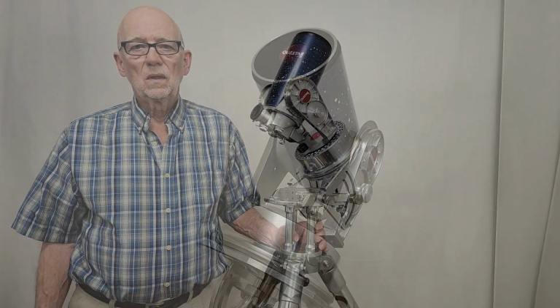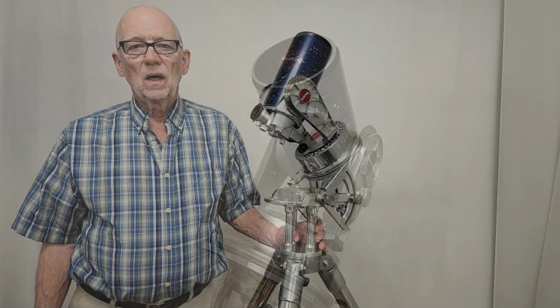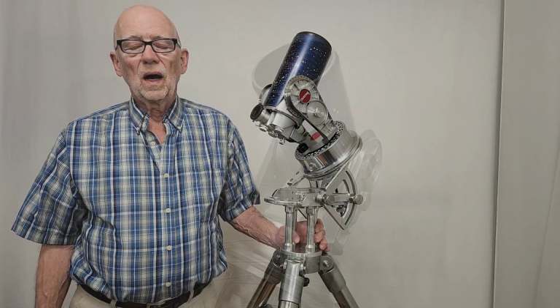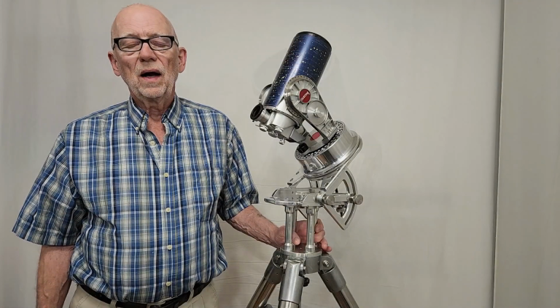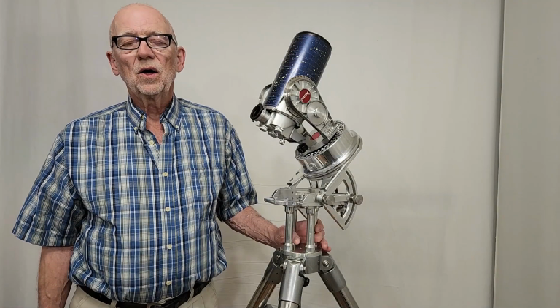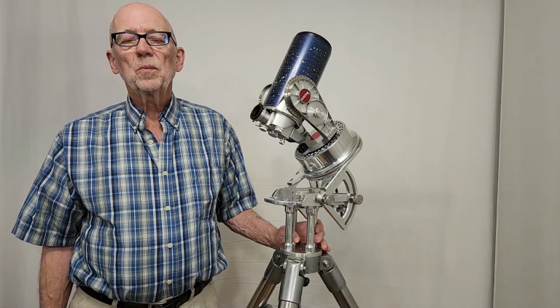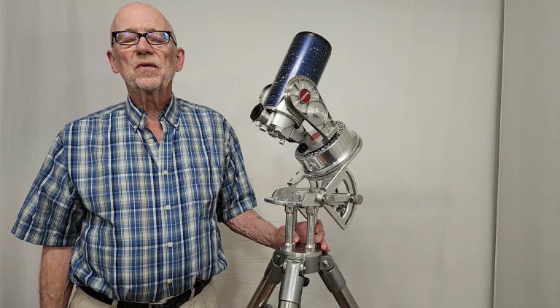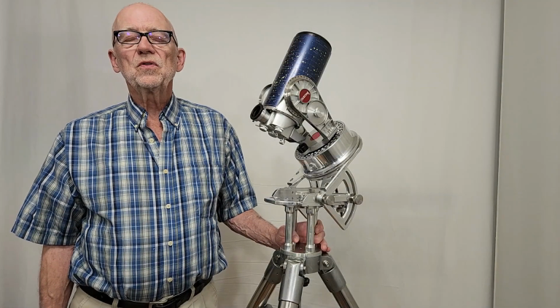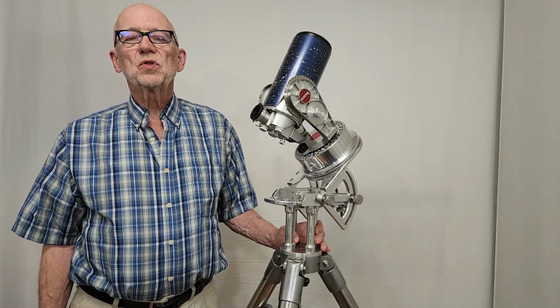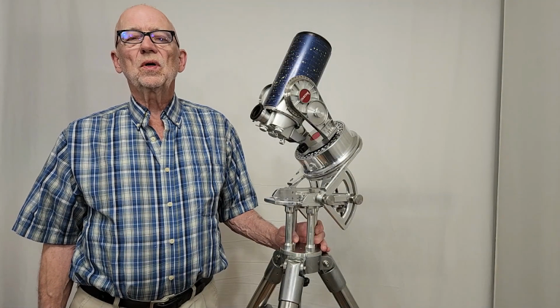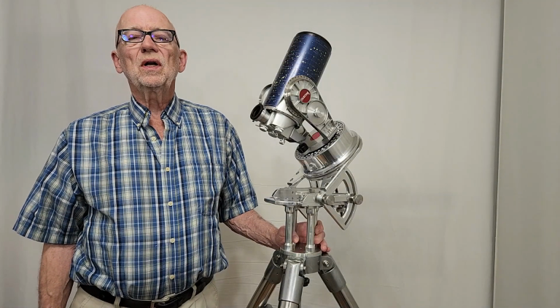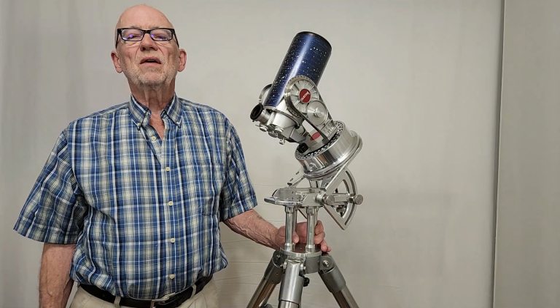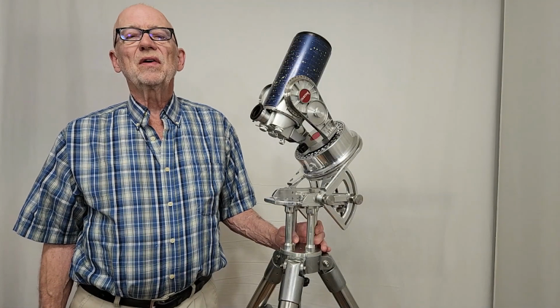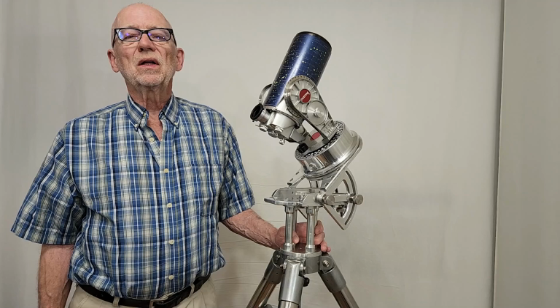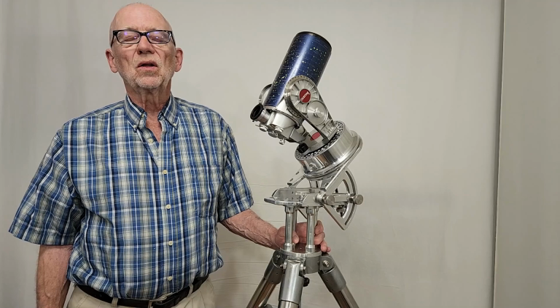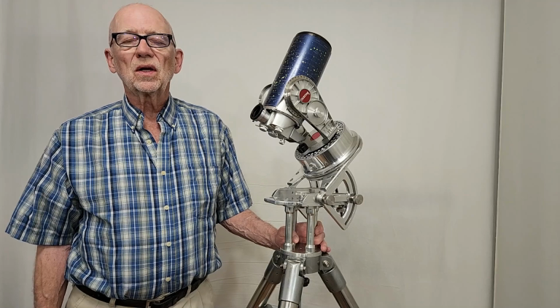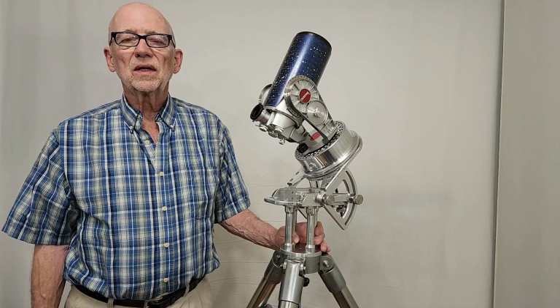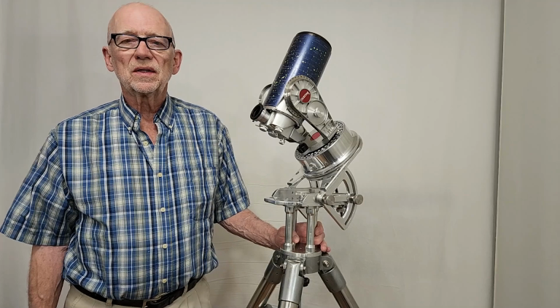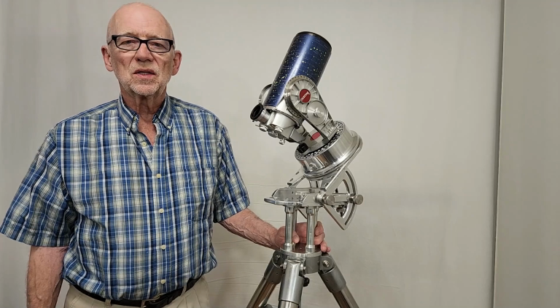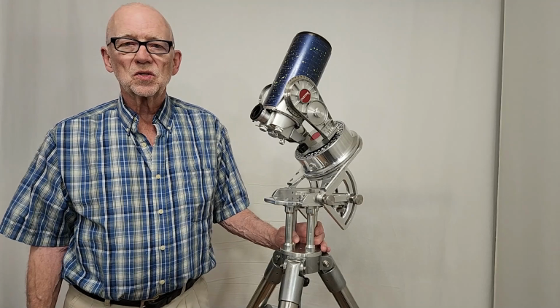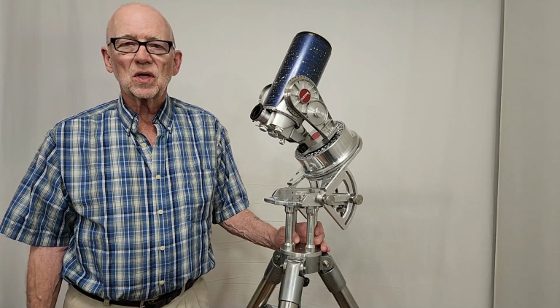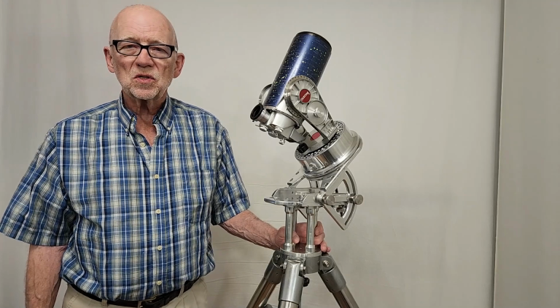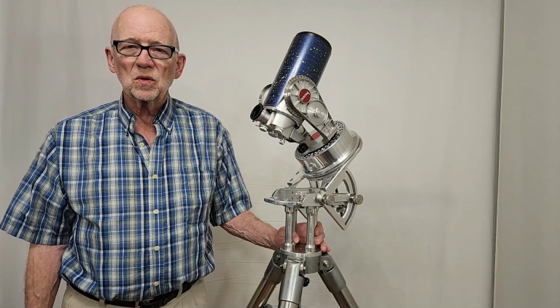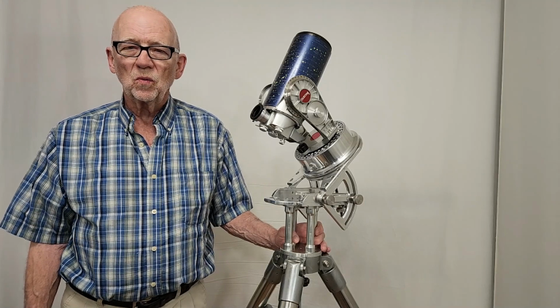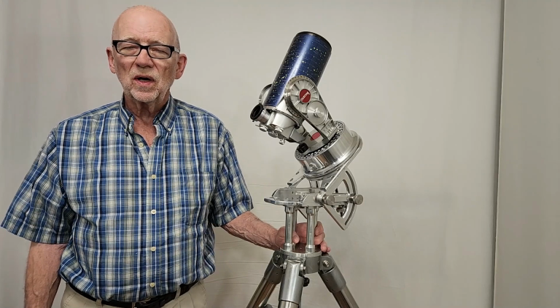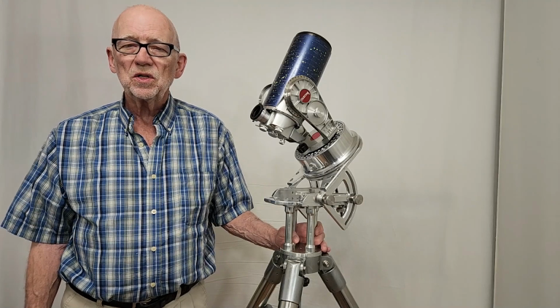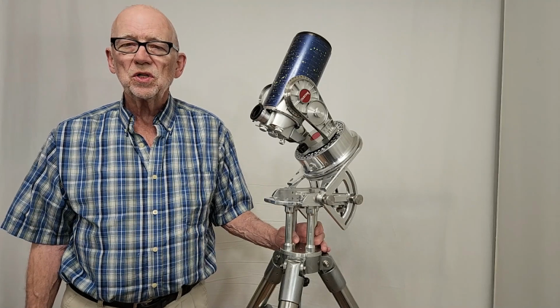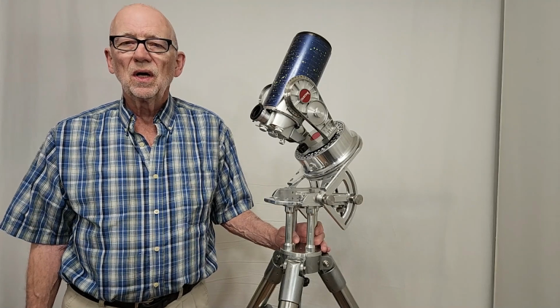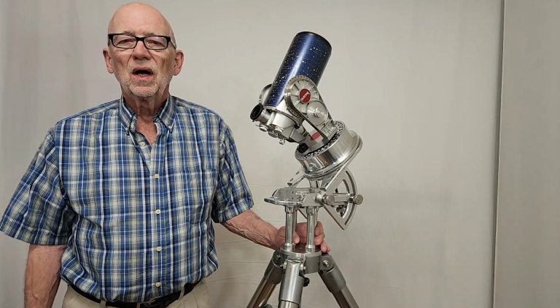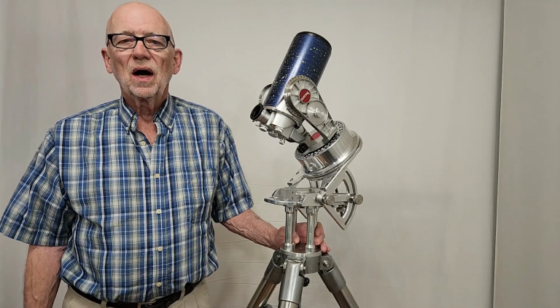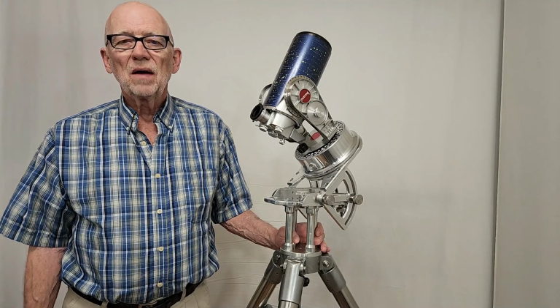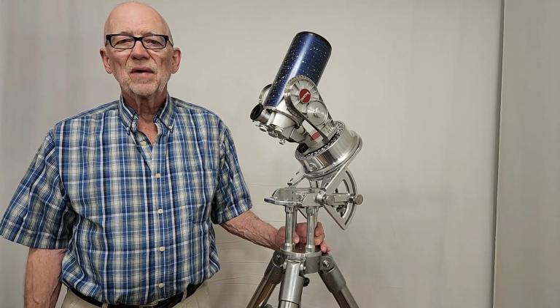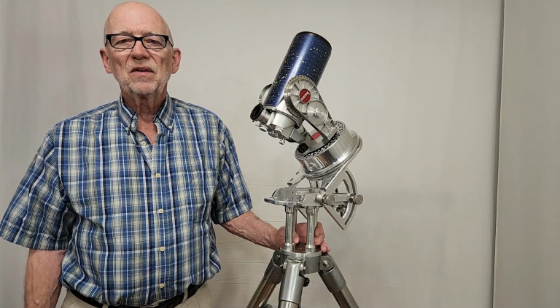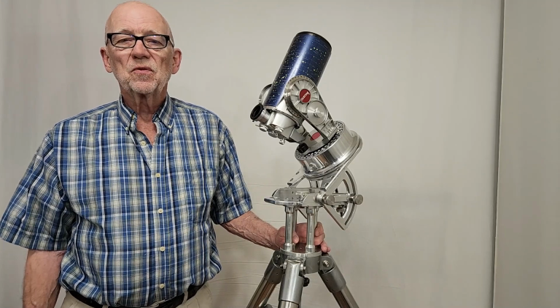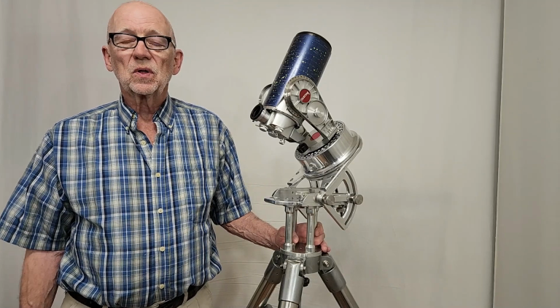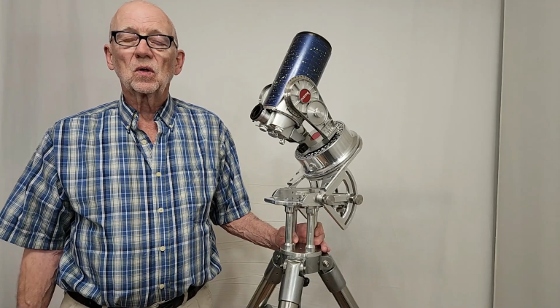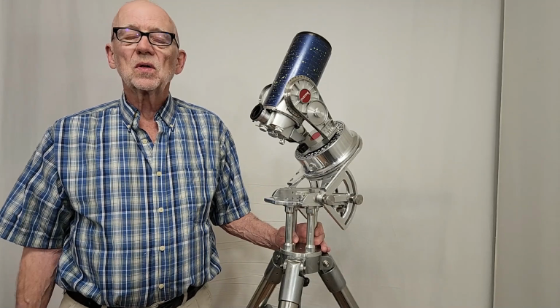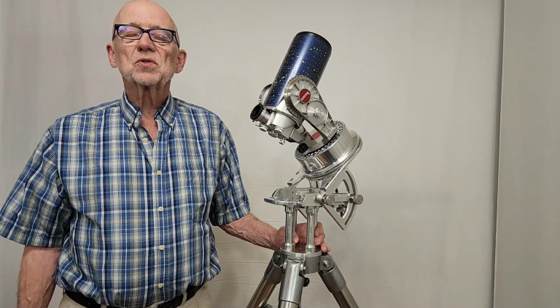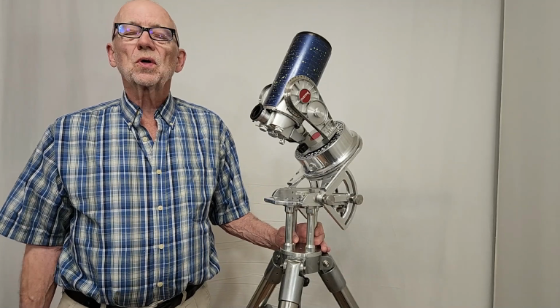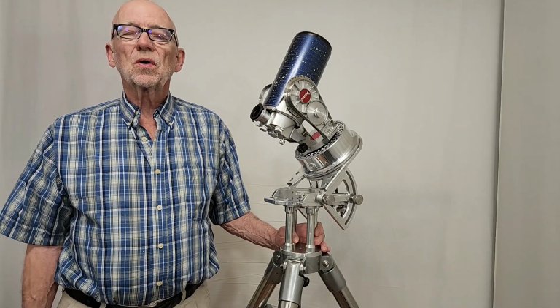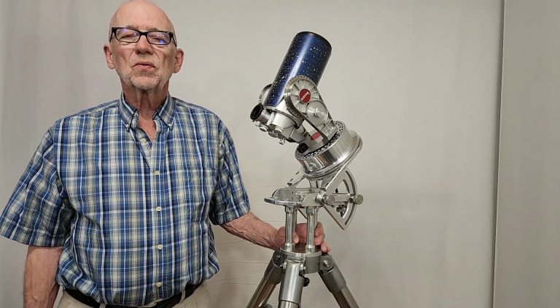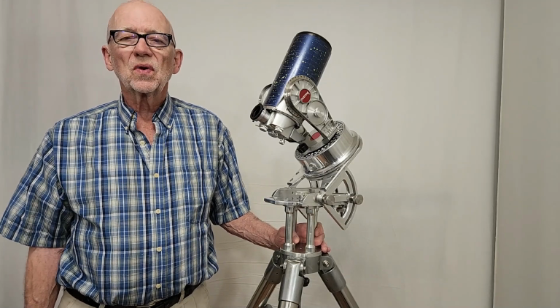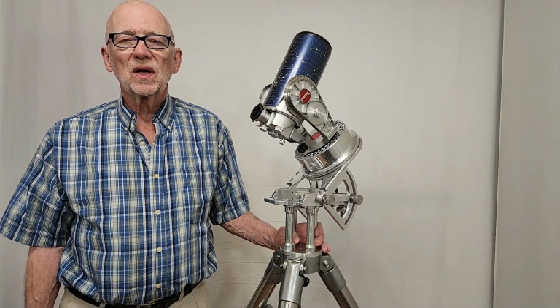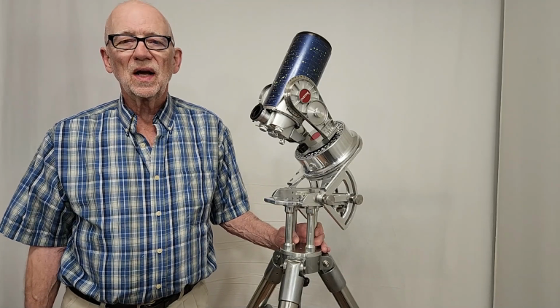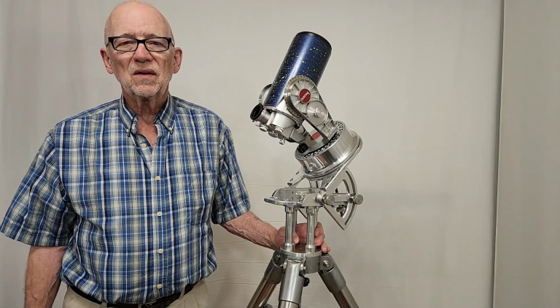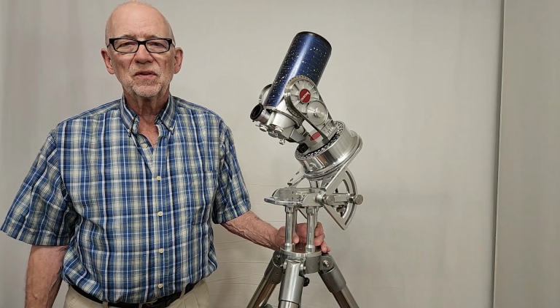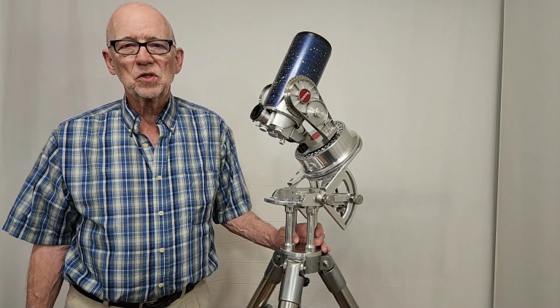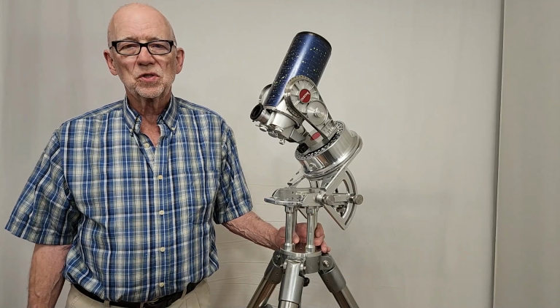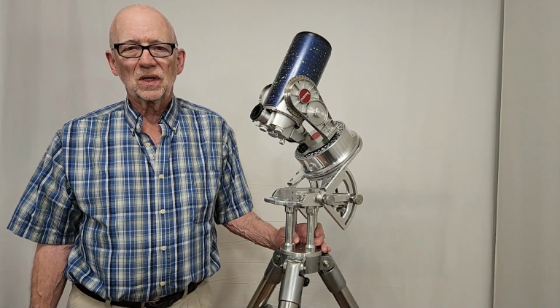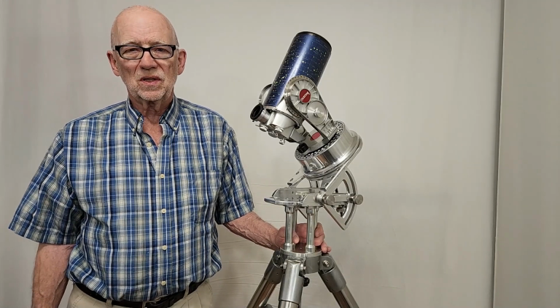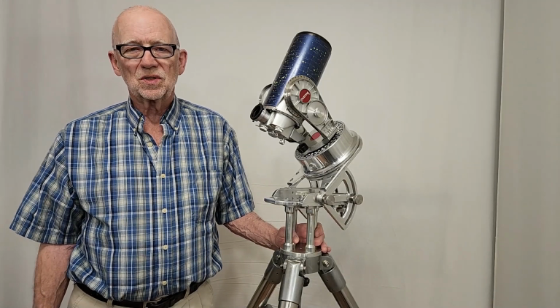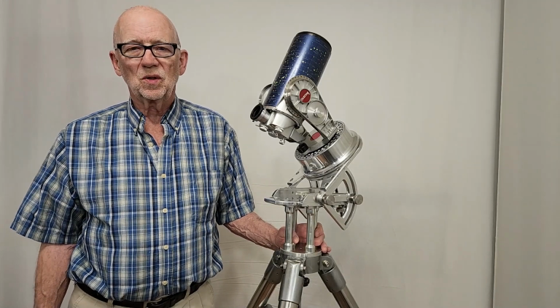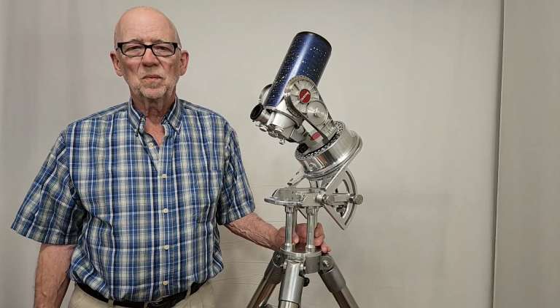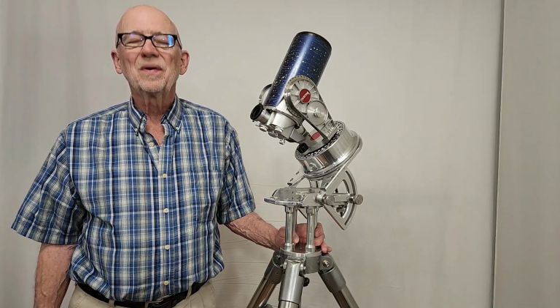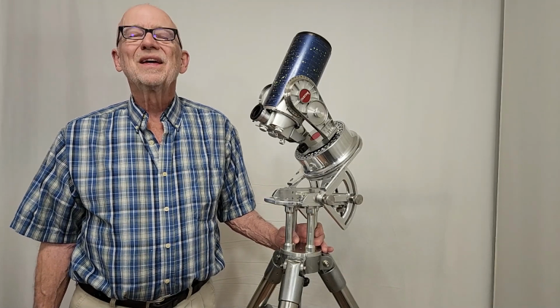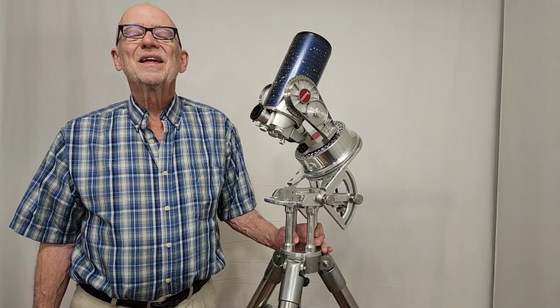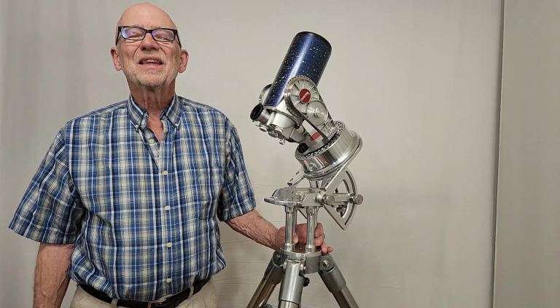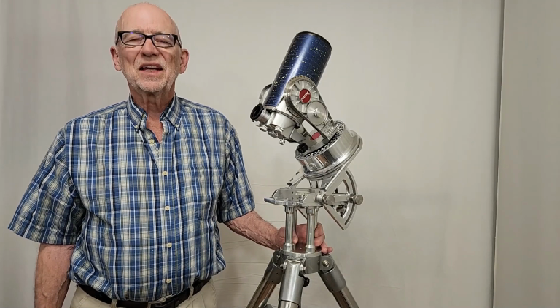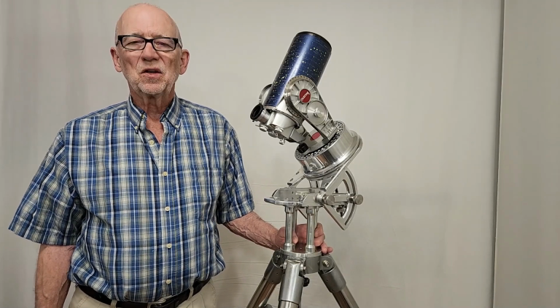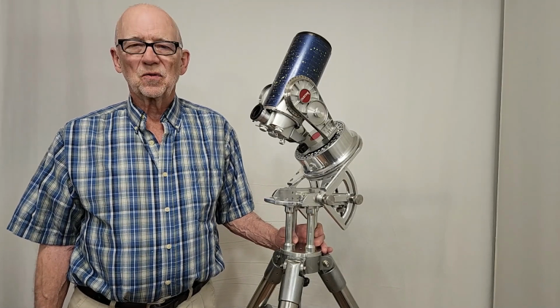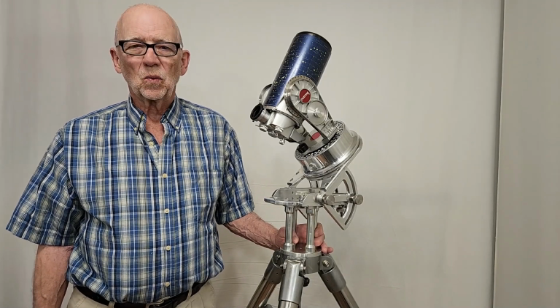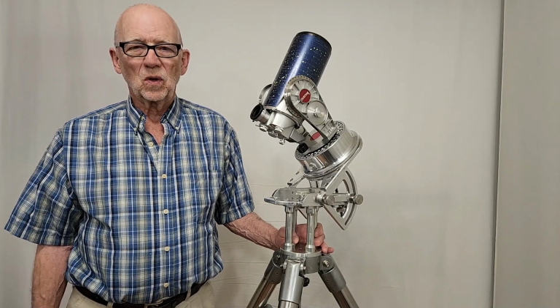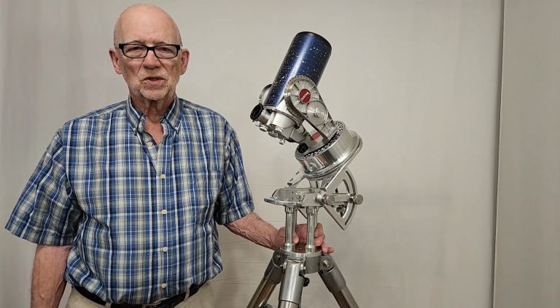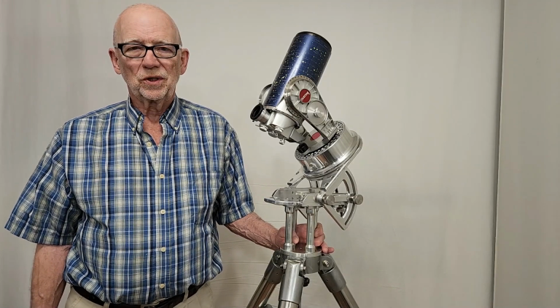I hope you've enjoyed having a look at this custom wedge I made for the Questar 3.5 inch telescope. Thank you for watching.